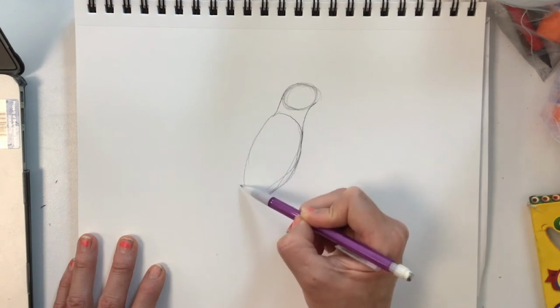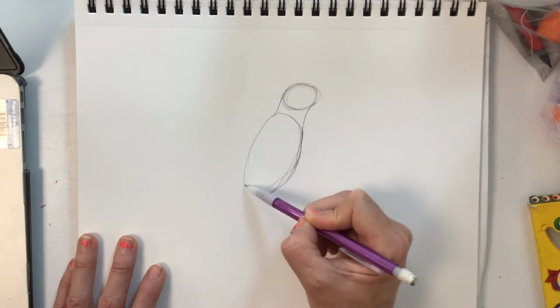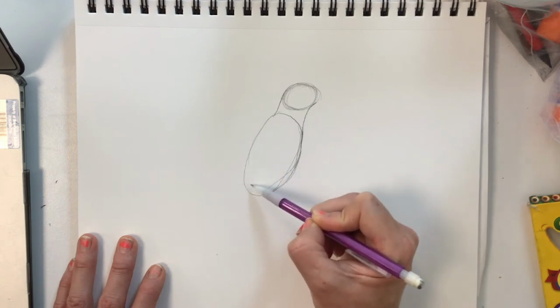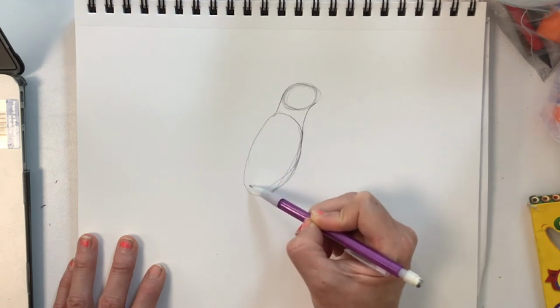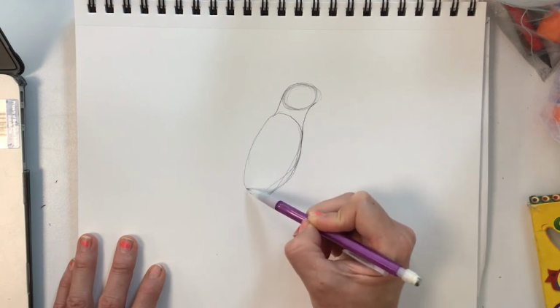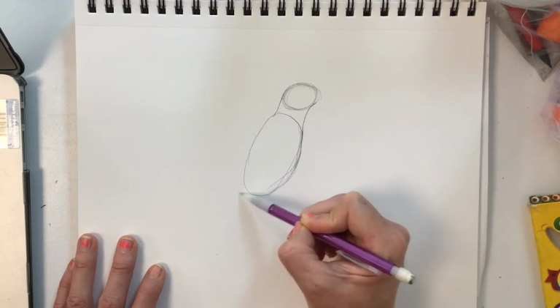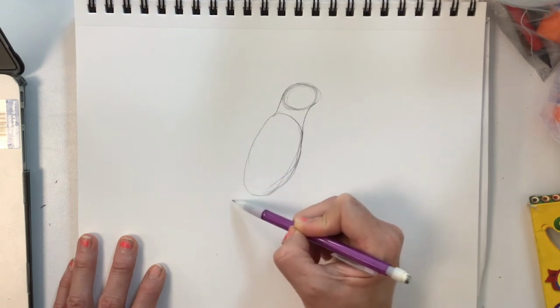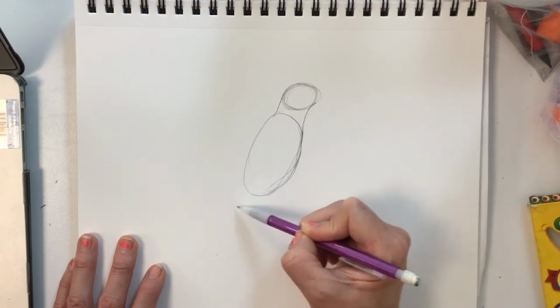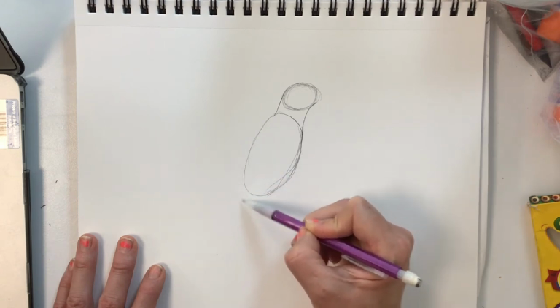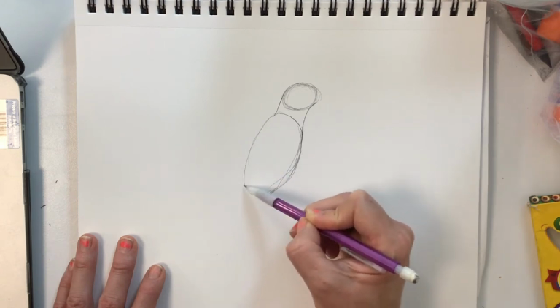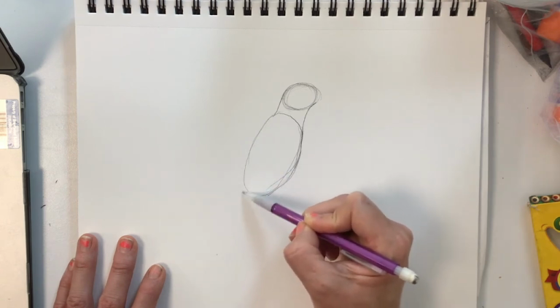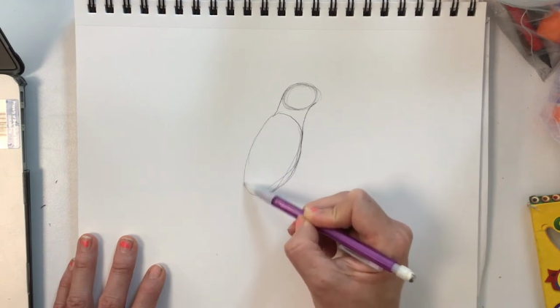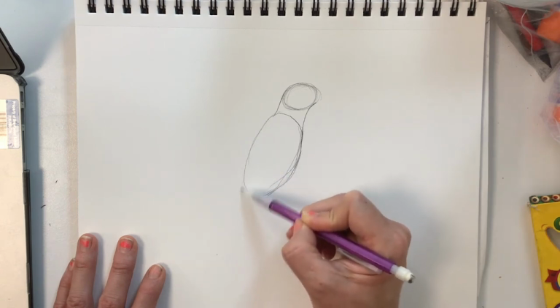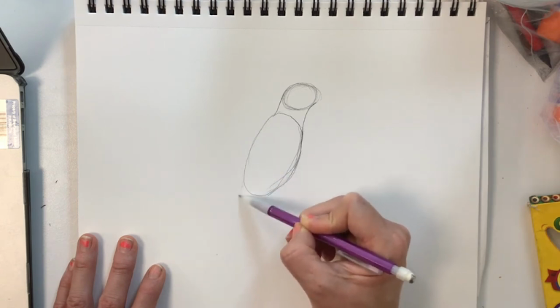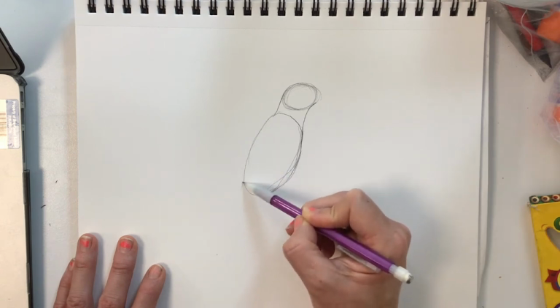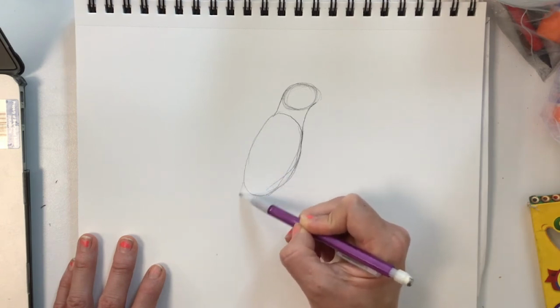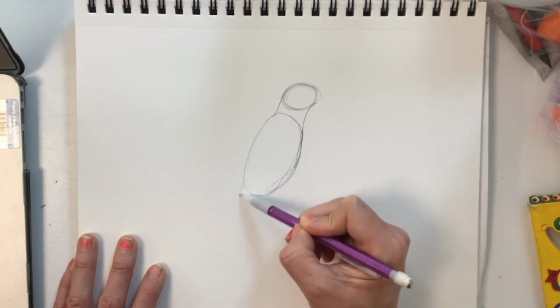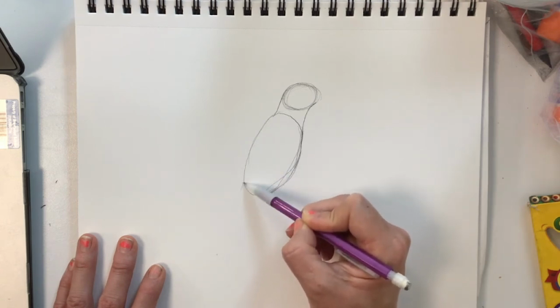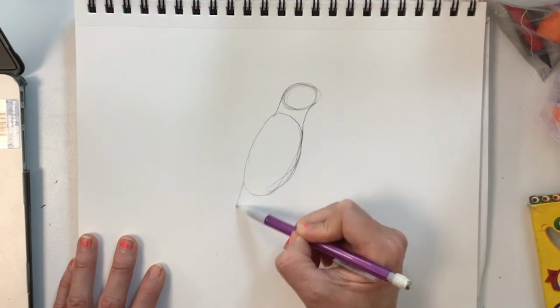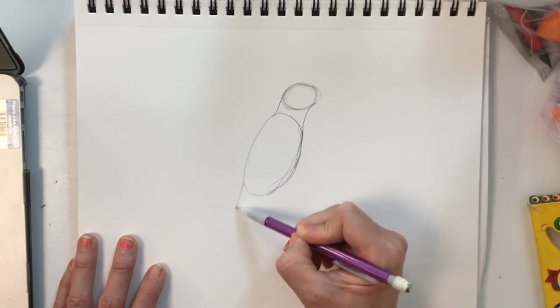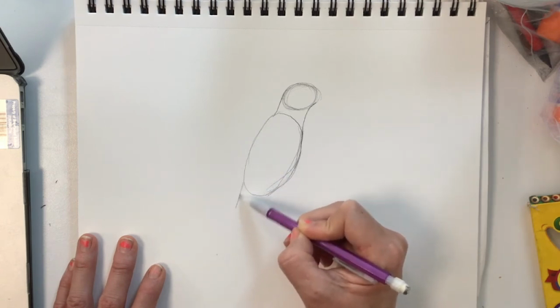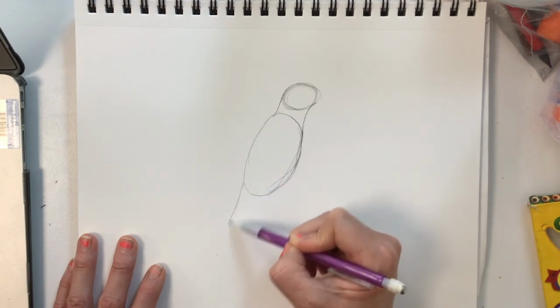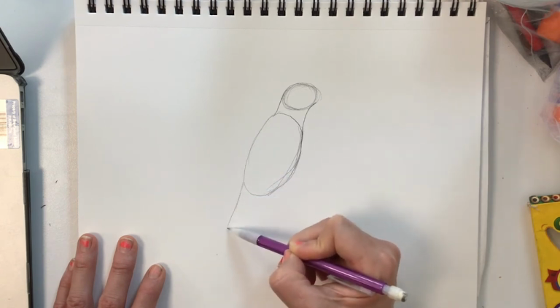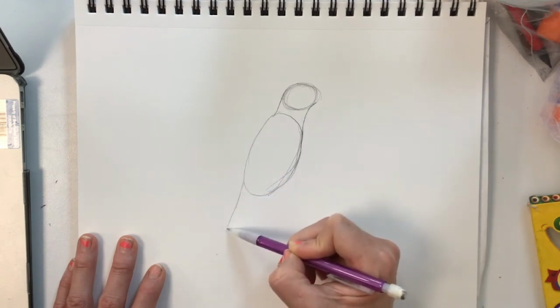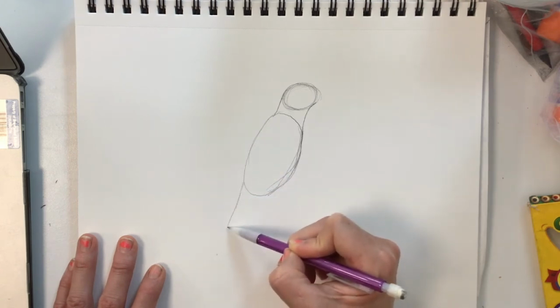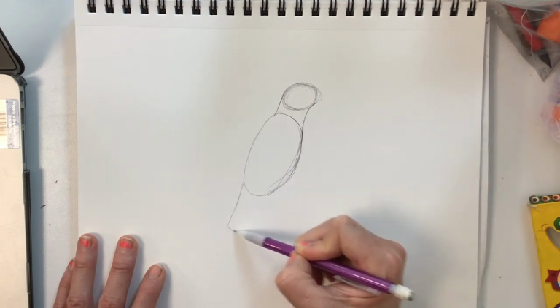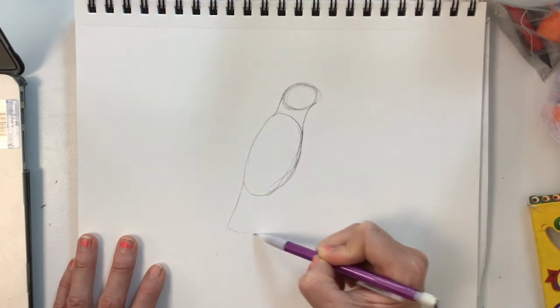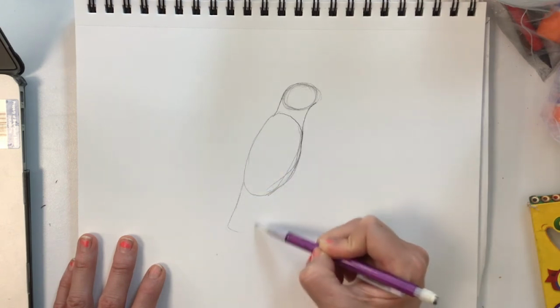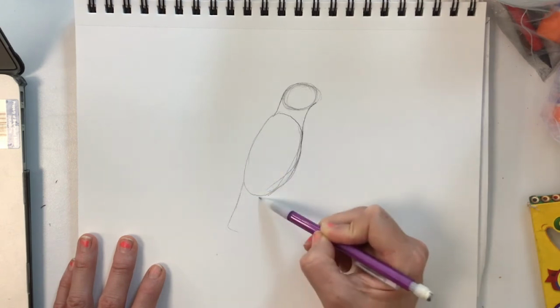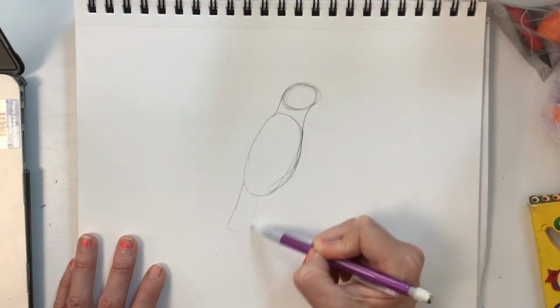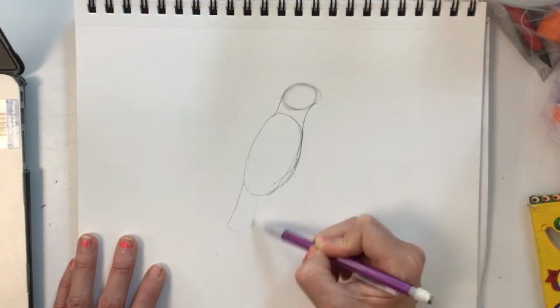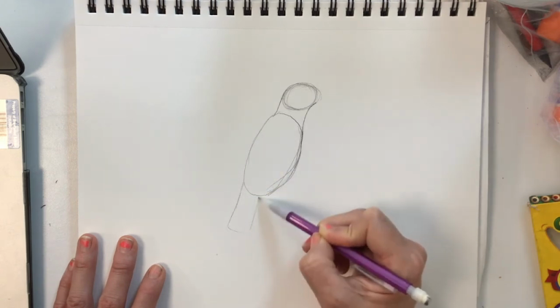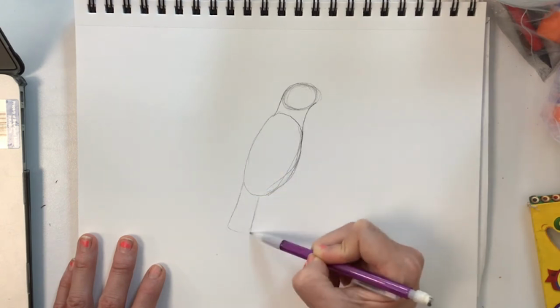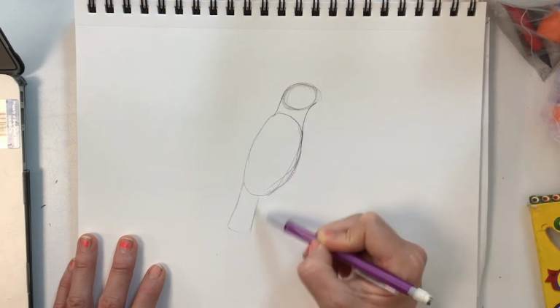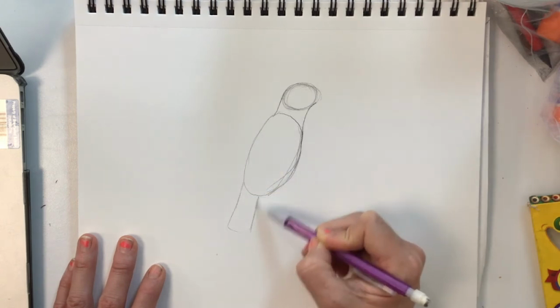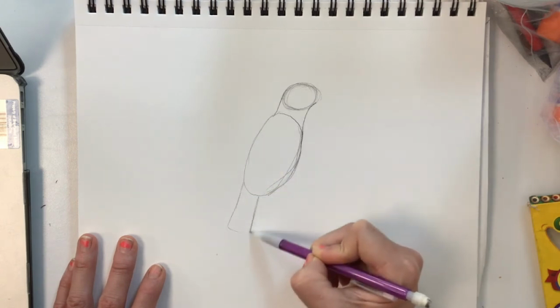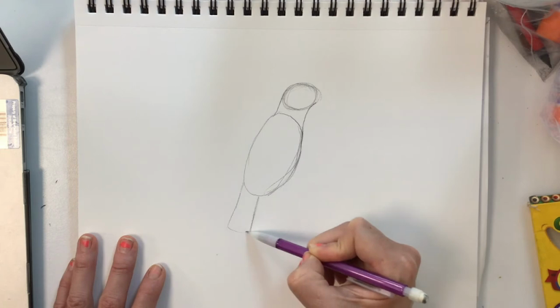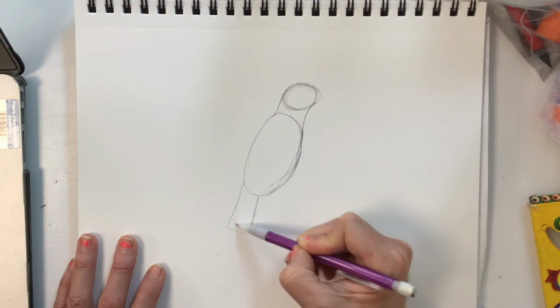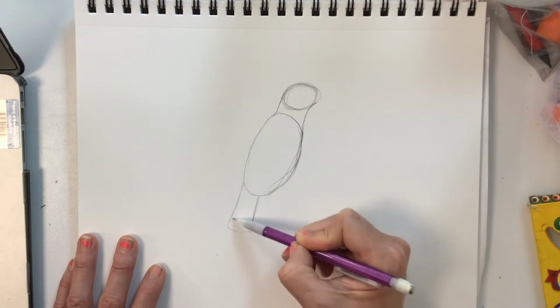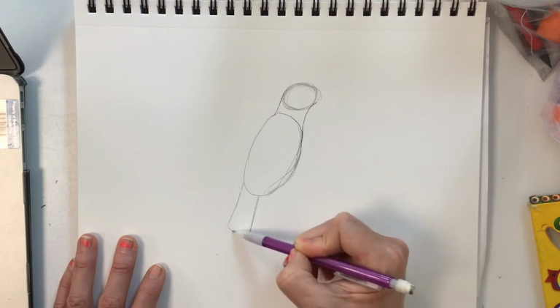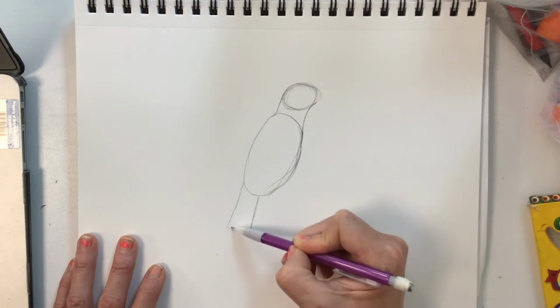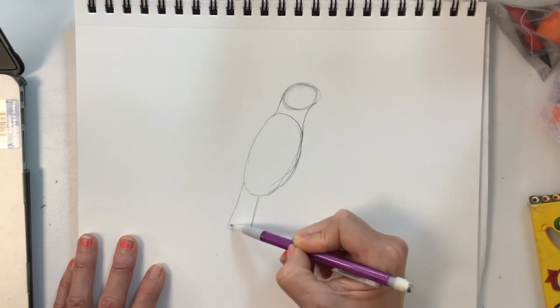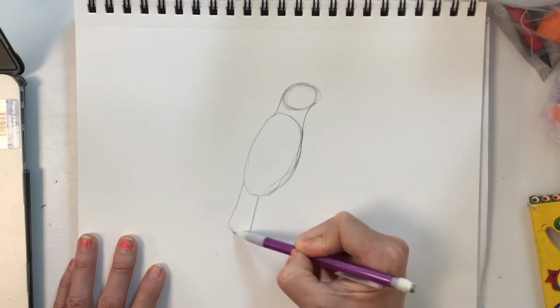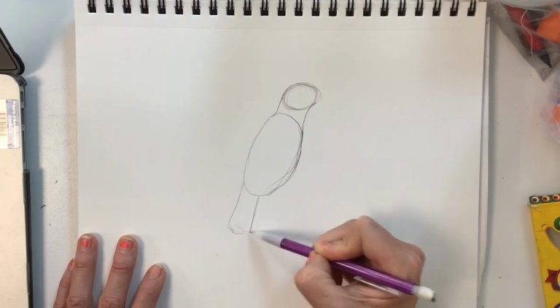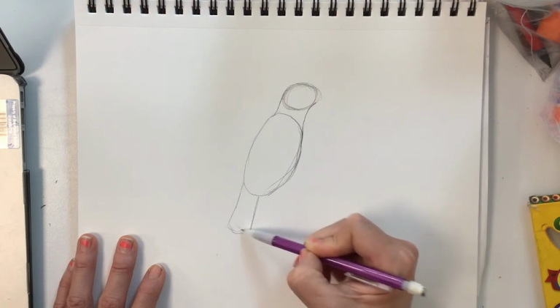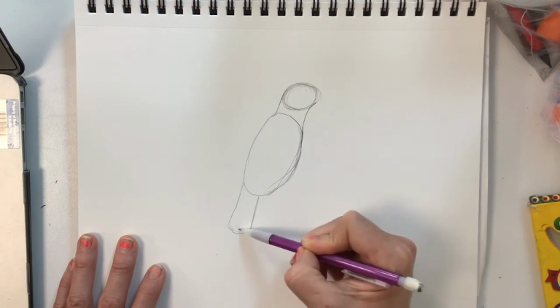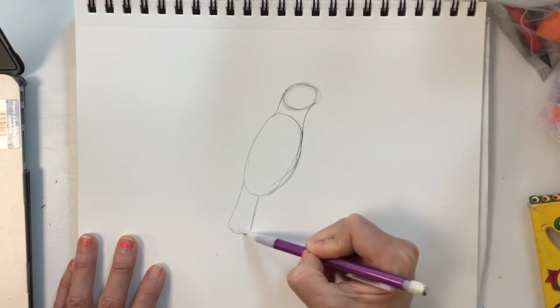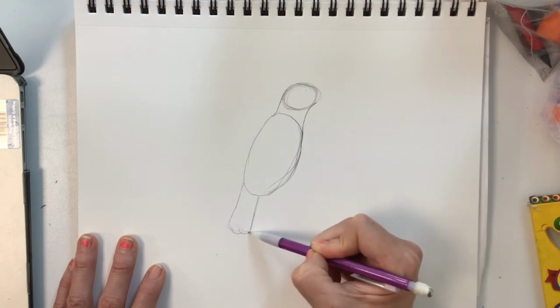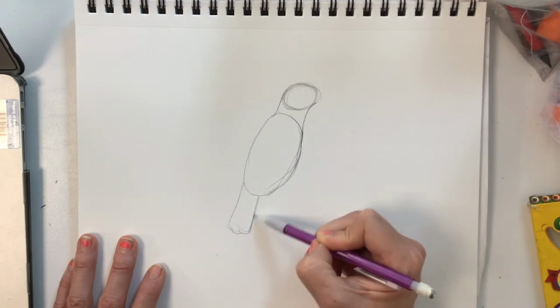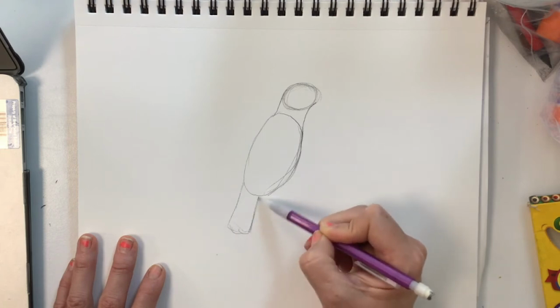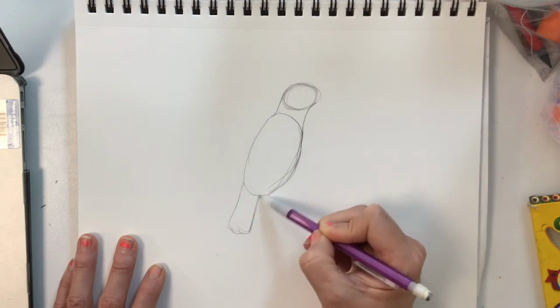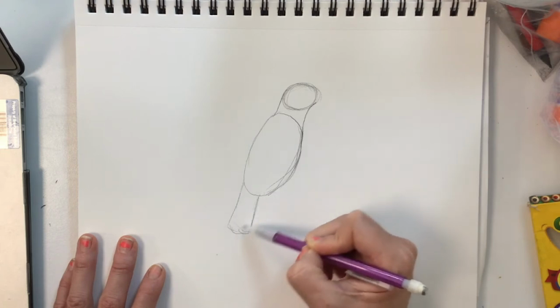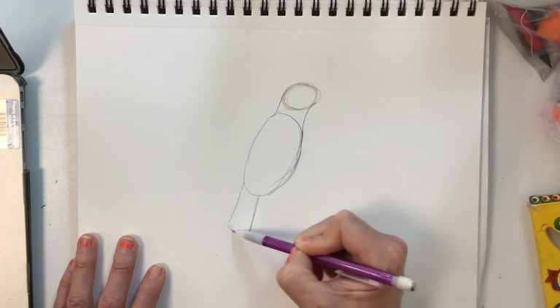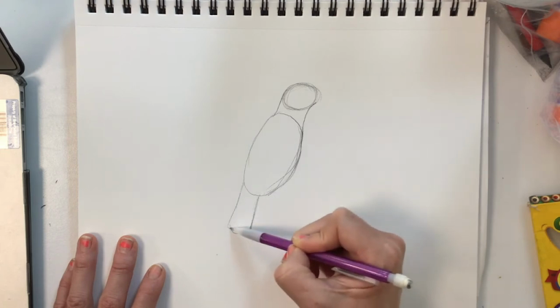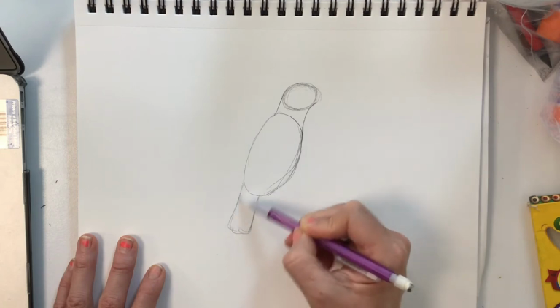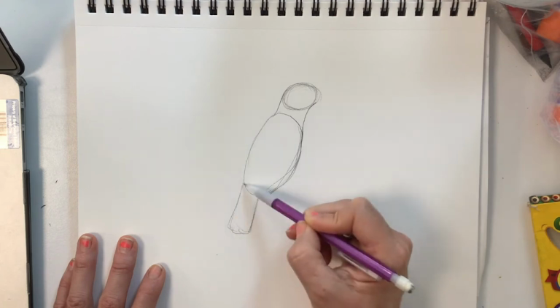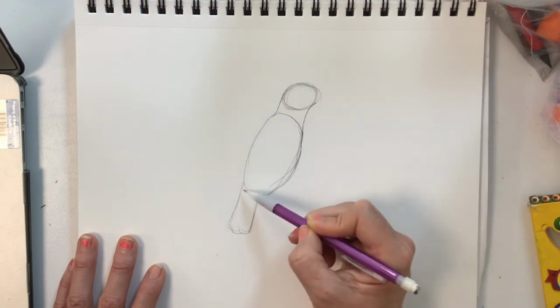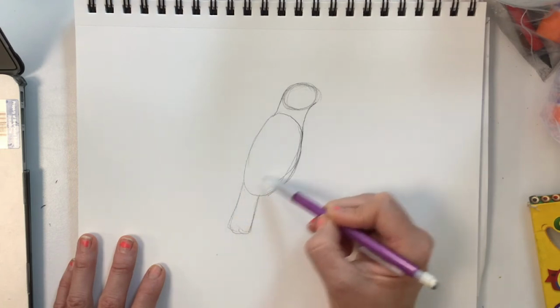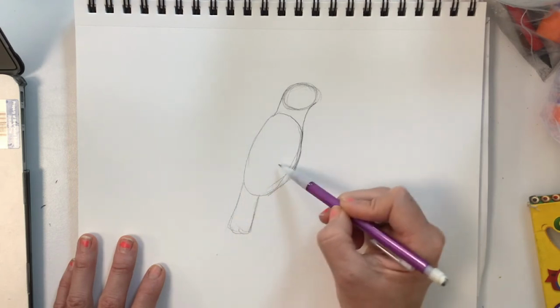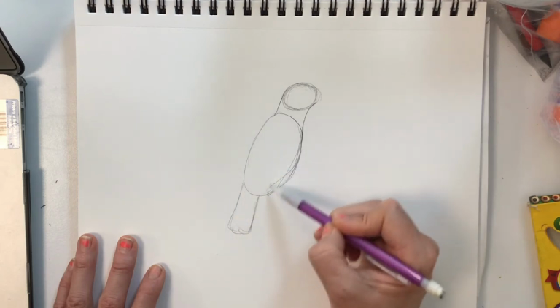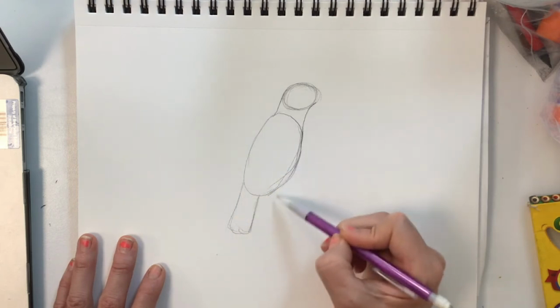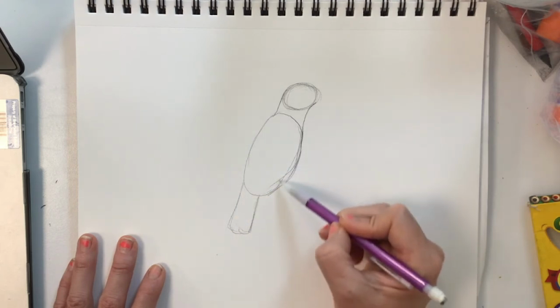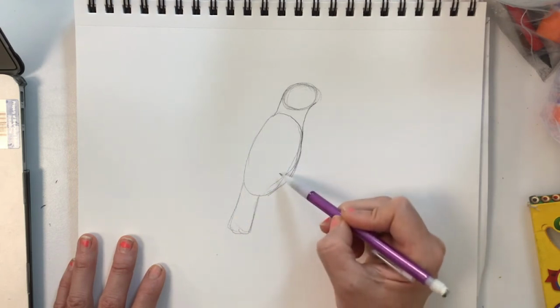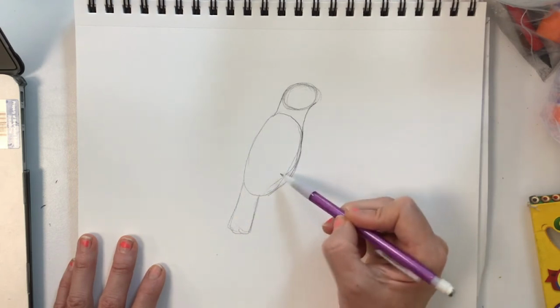And then the tail is sort of like a rectangular-ish shape.